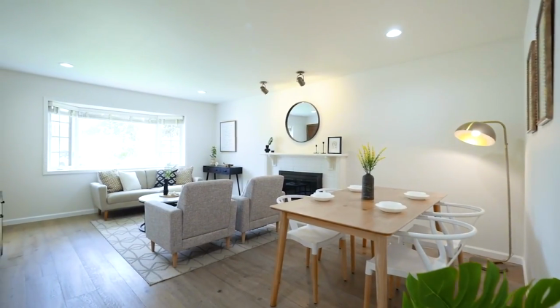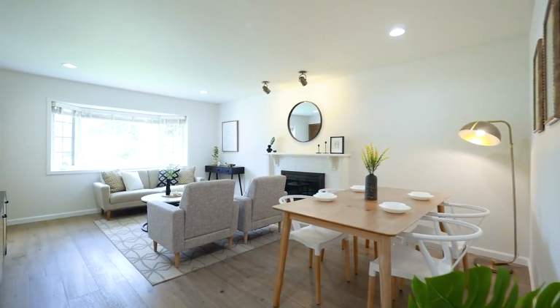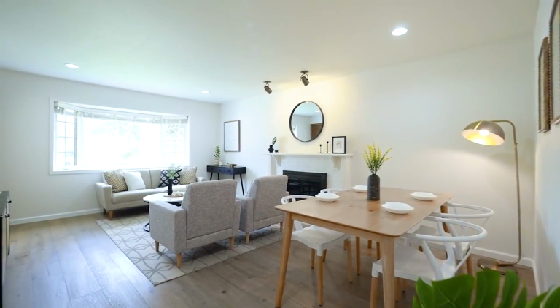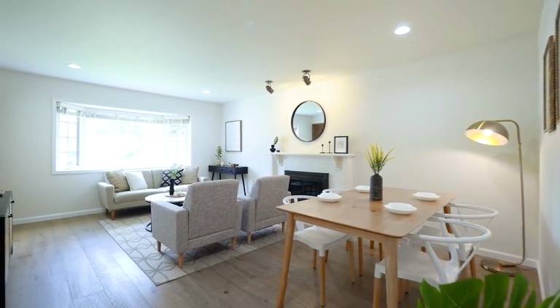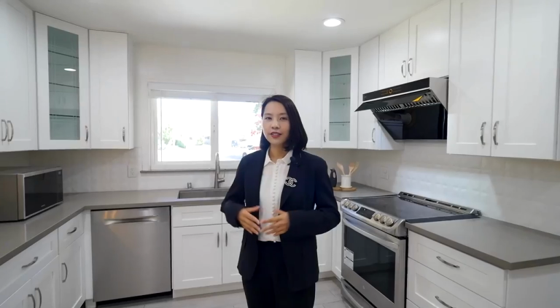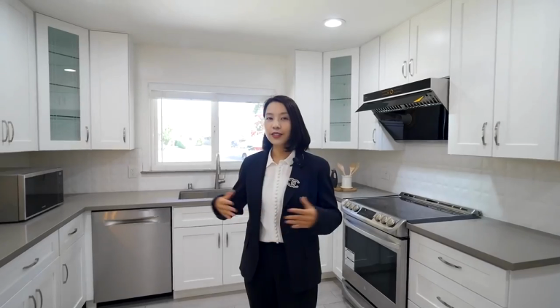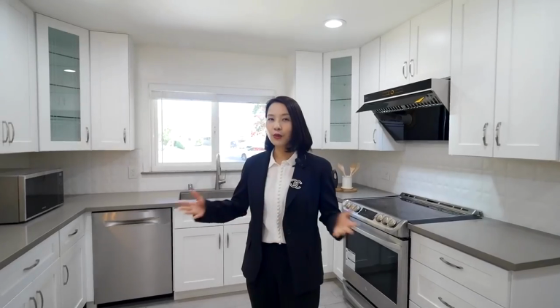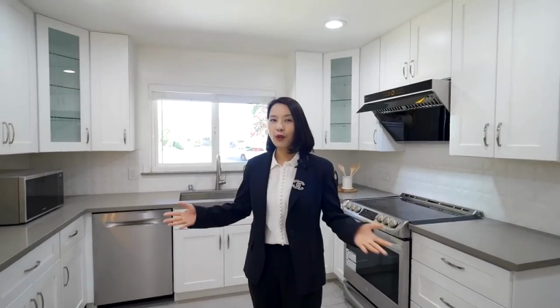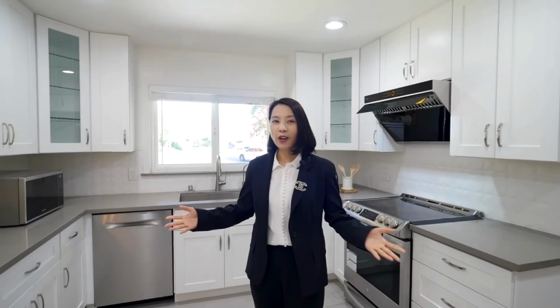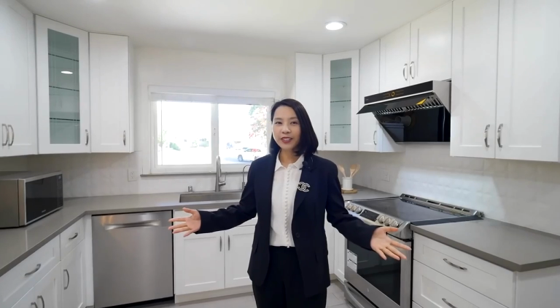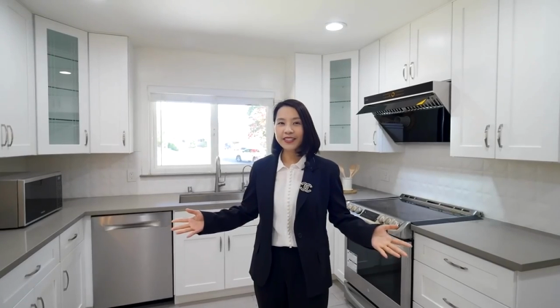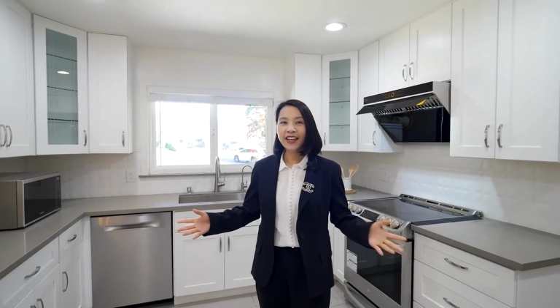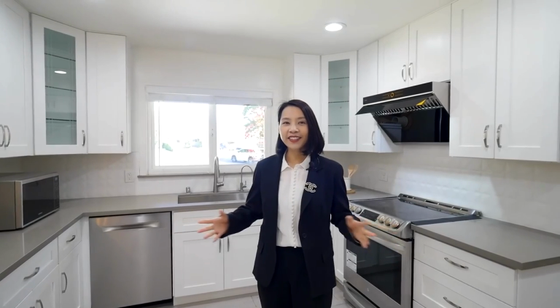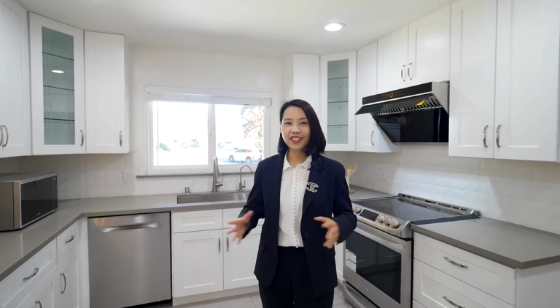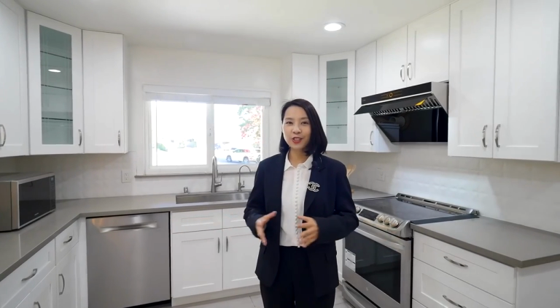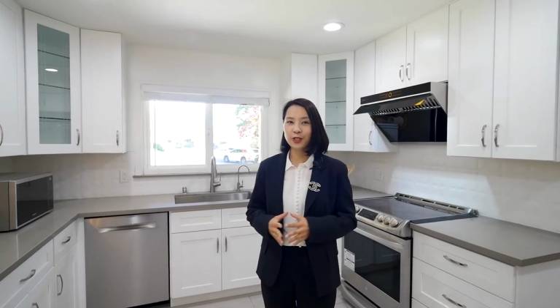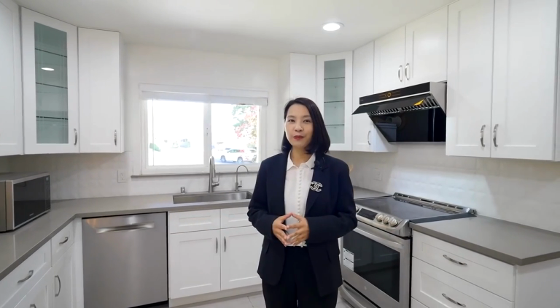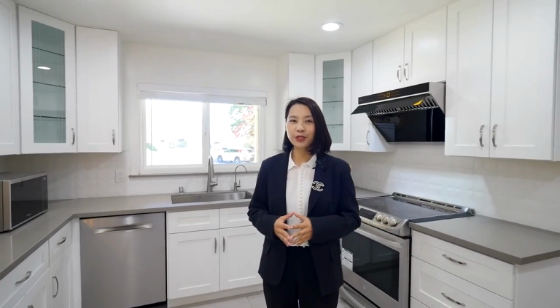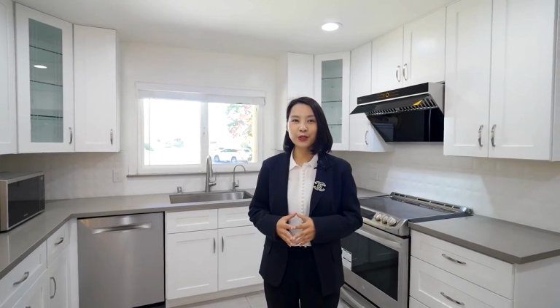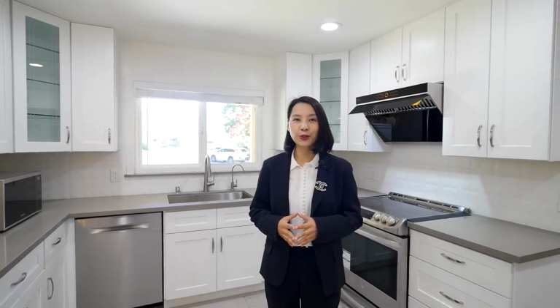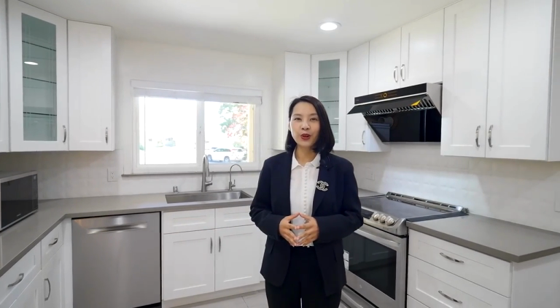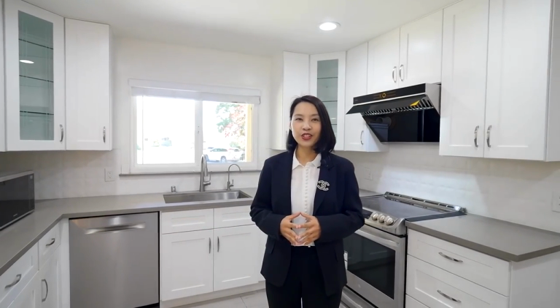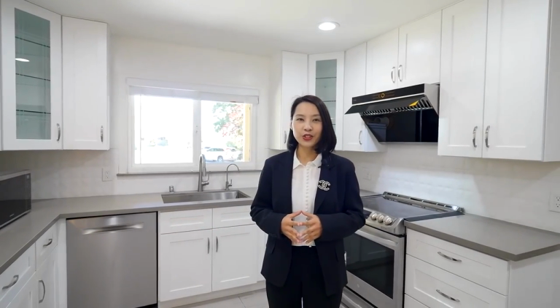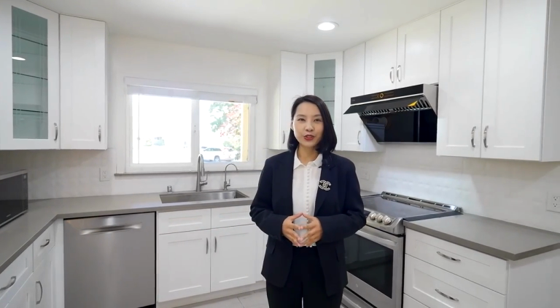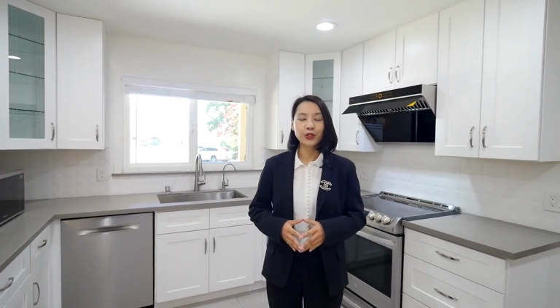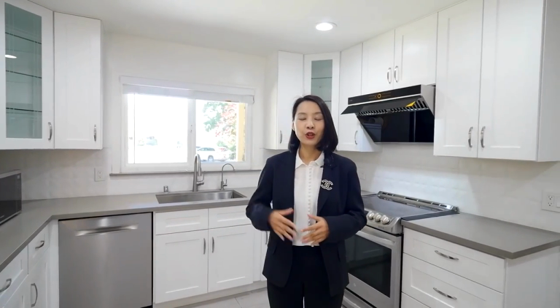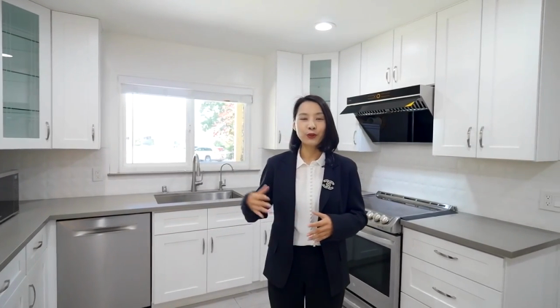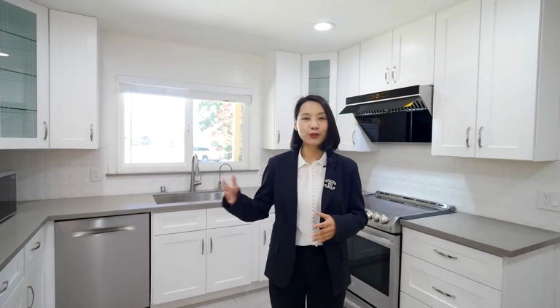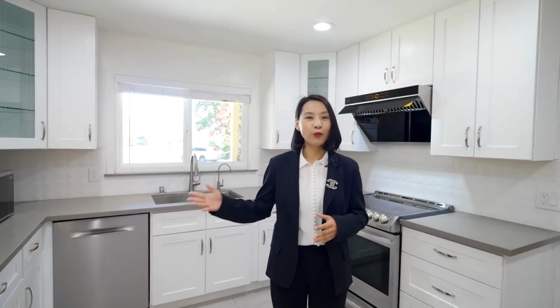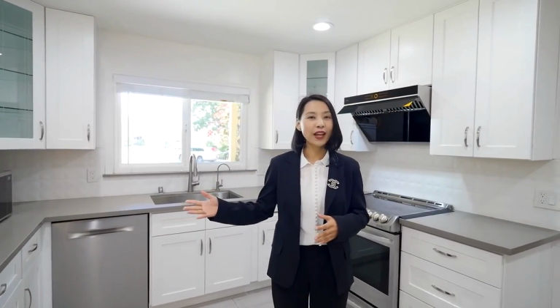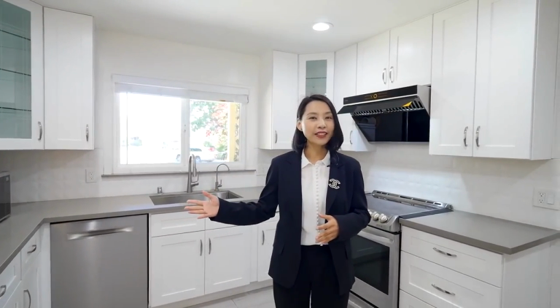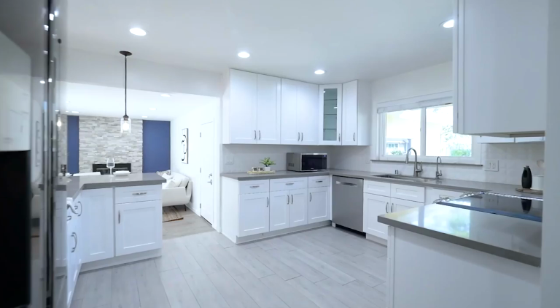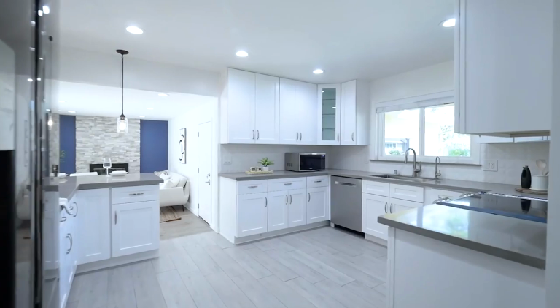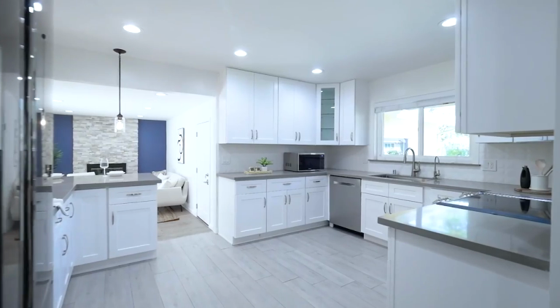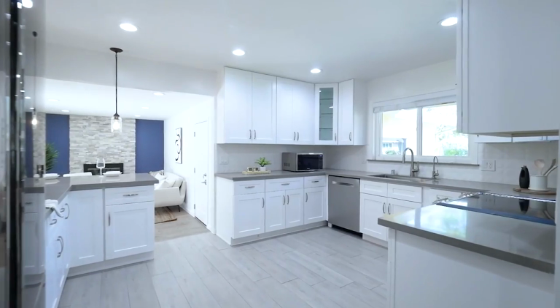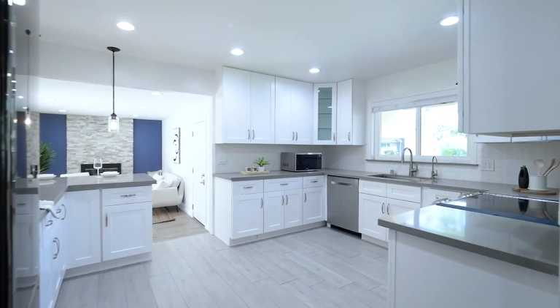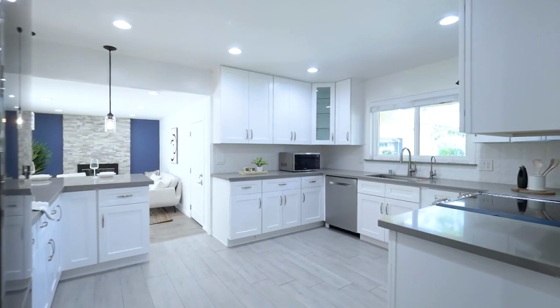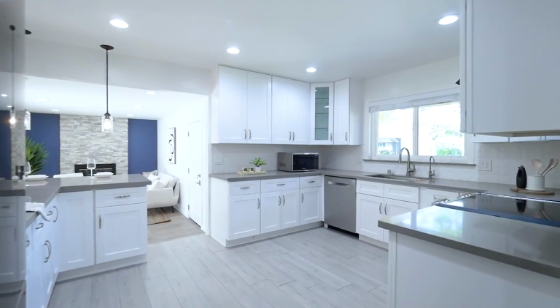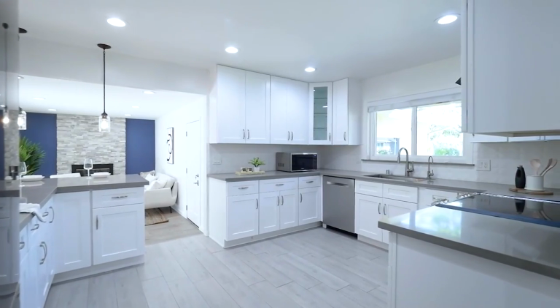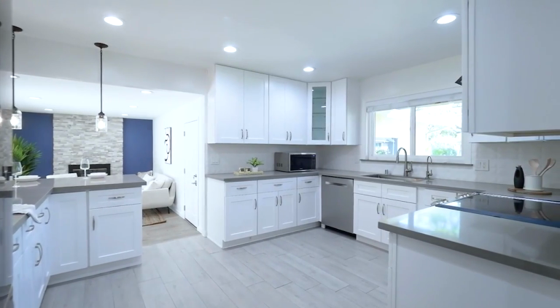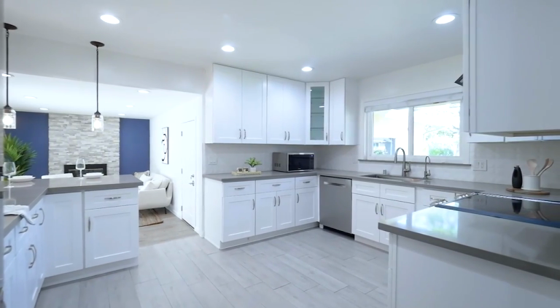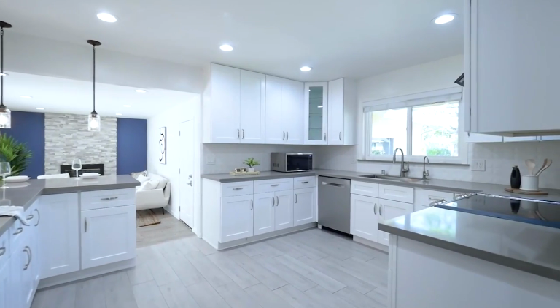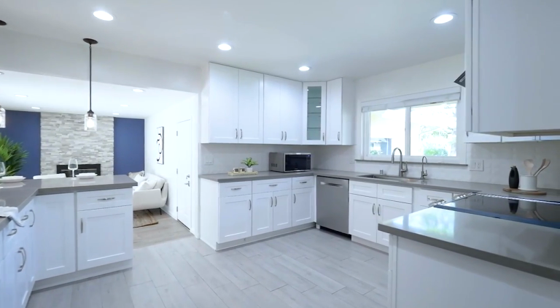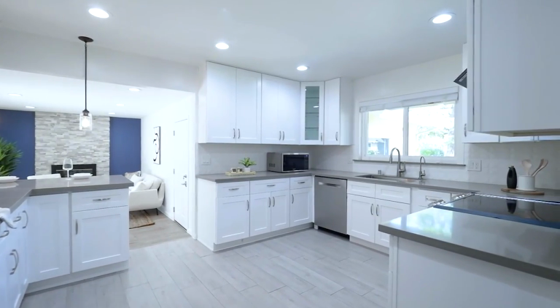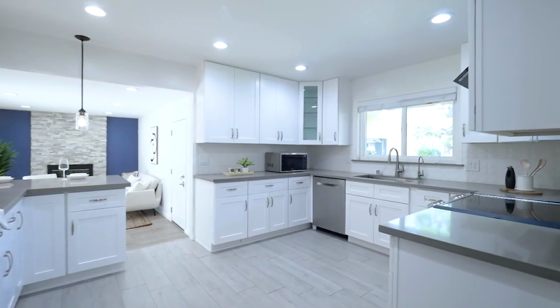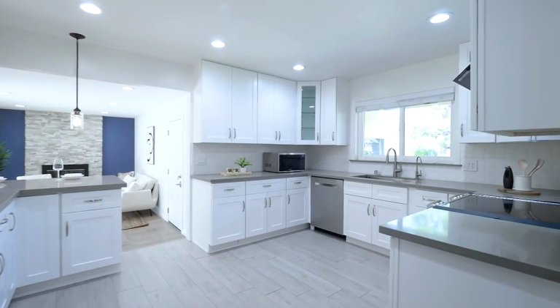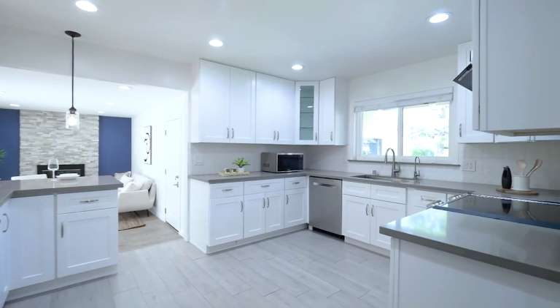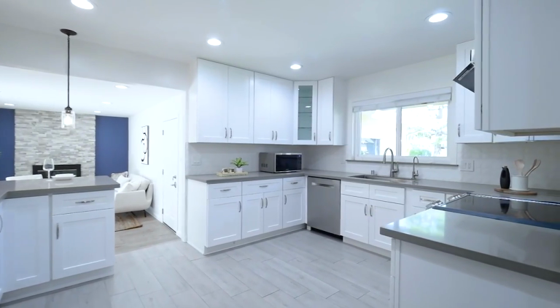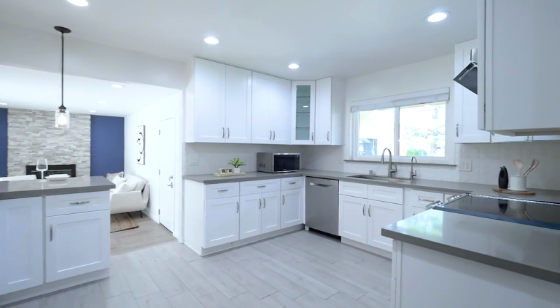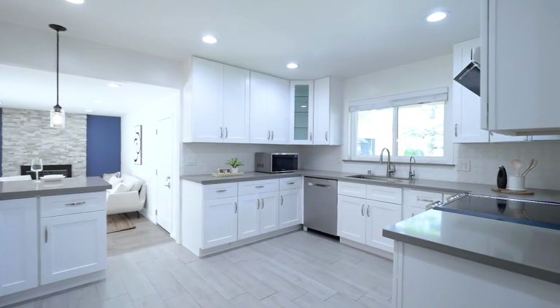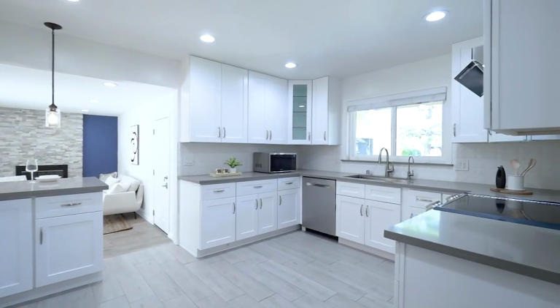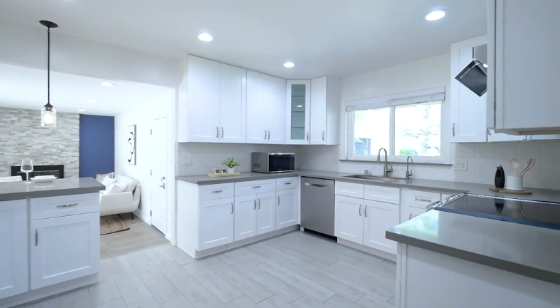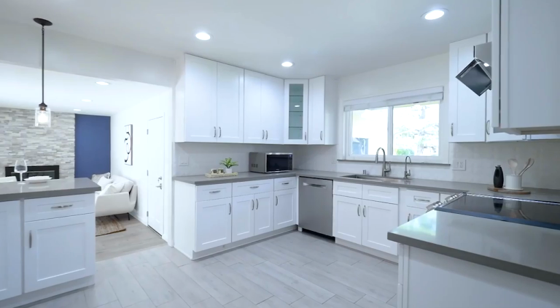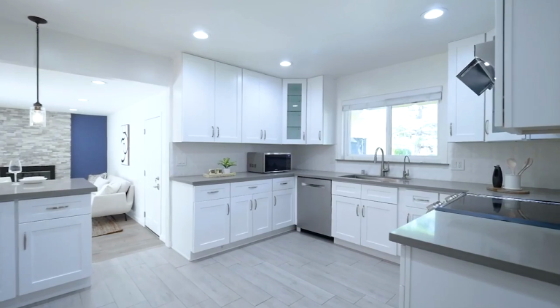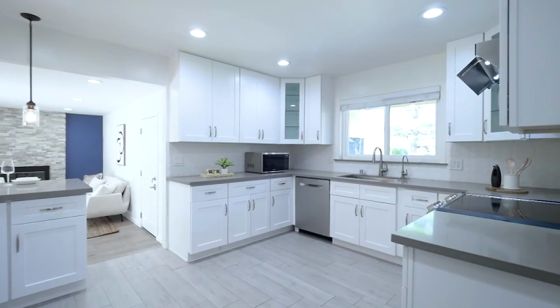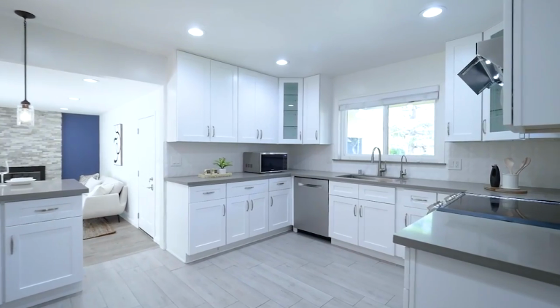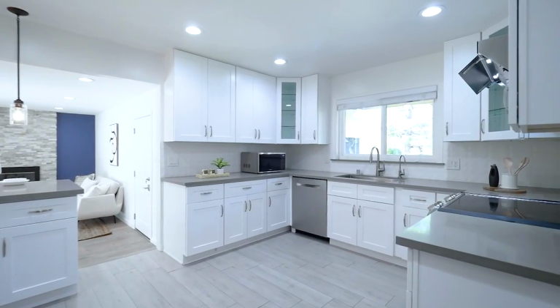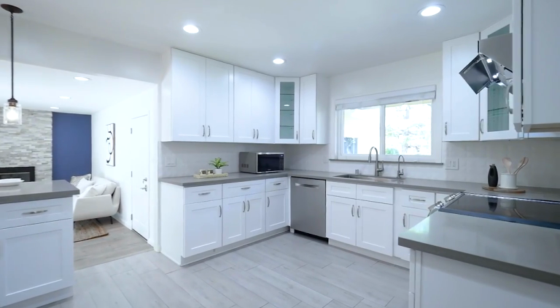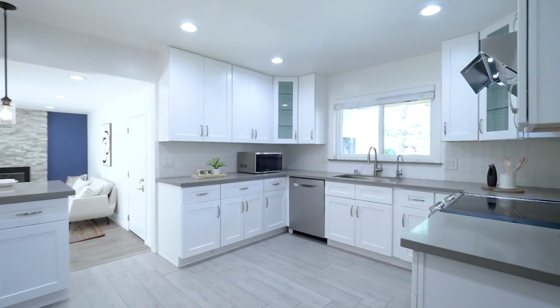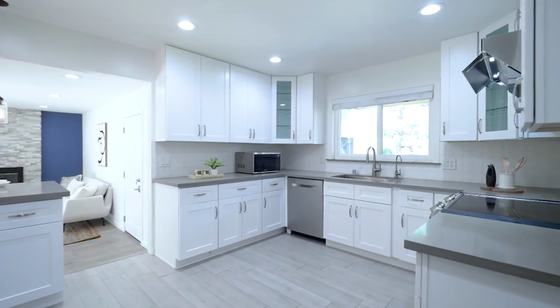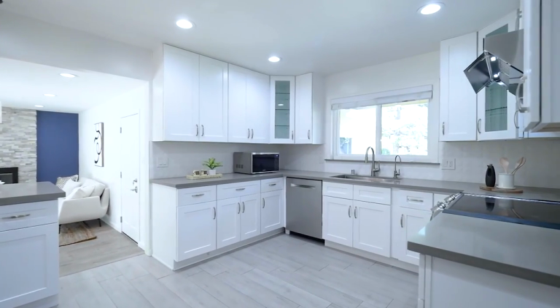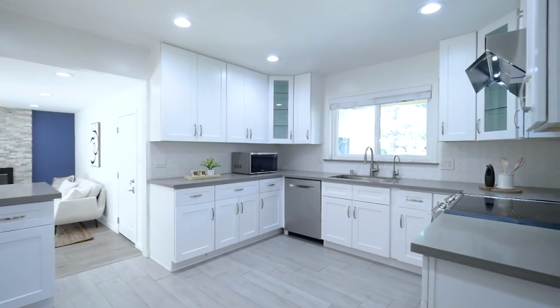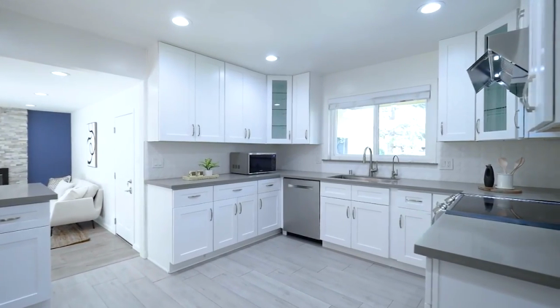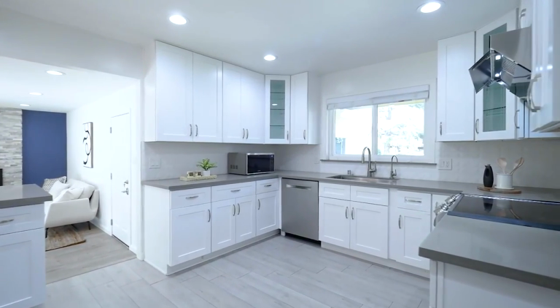The well-designed kitchen is gorgeous with wide cabinets, coarse countertop, pale backsplash, and high-end appliances.